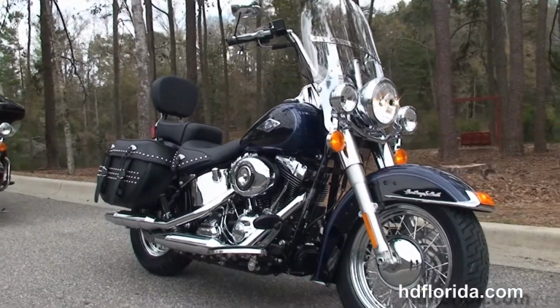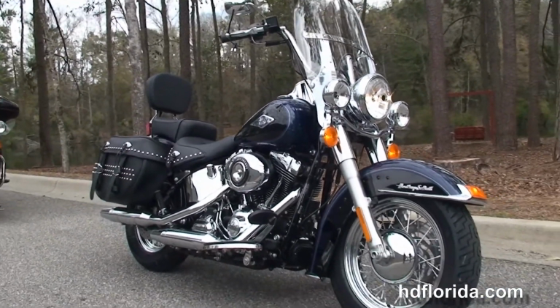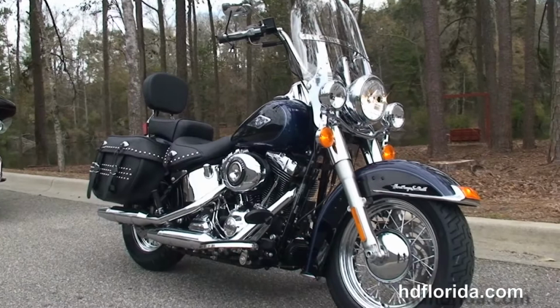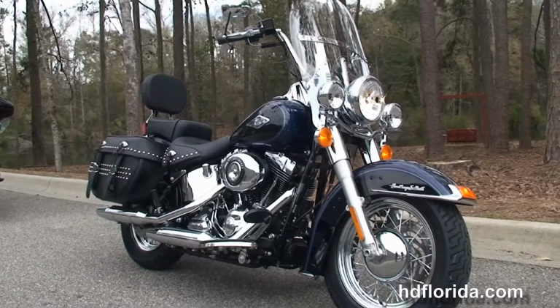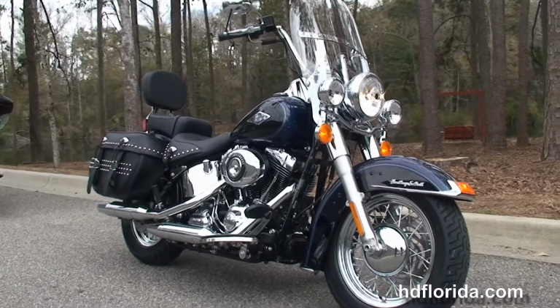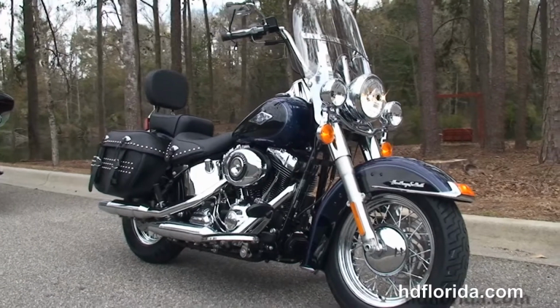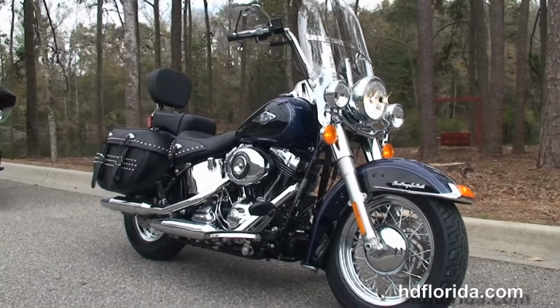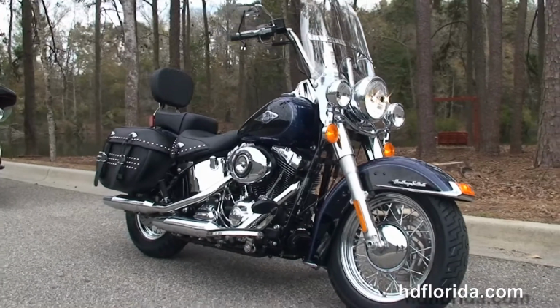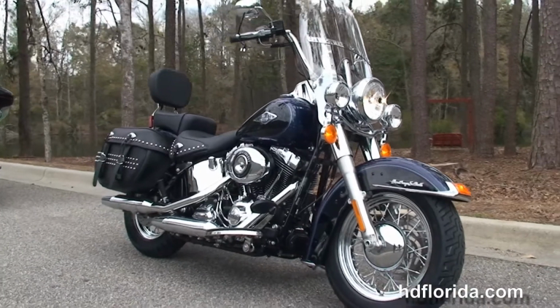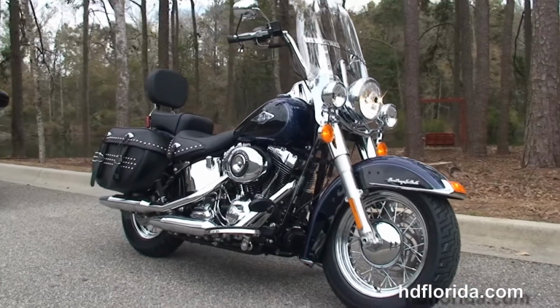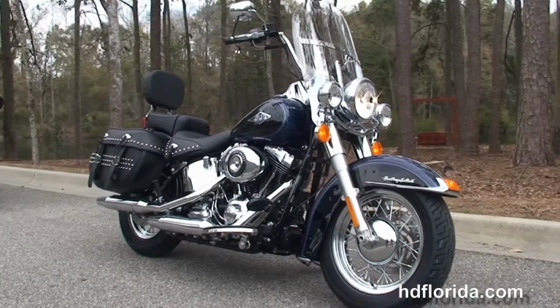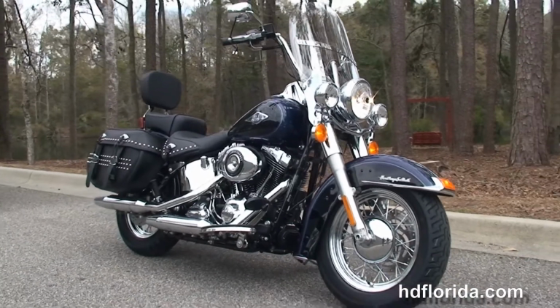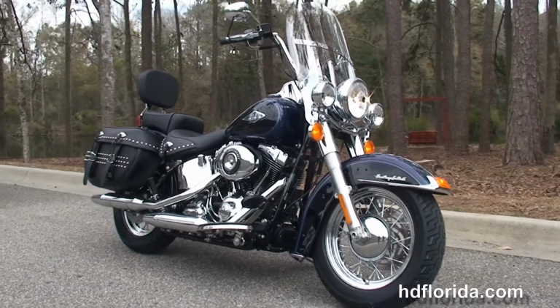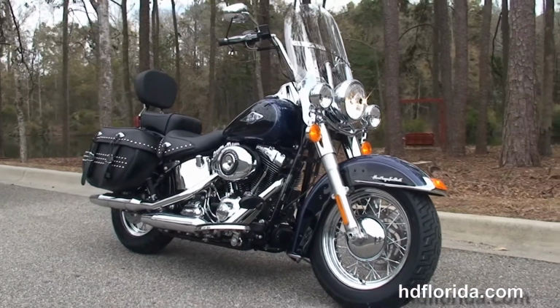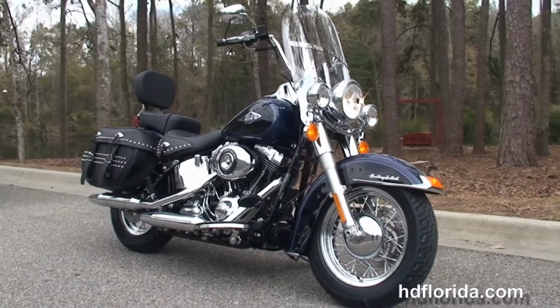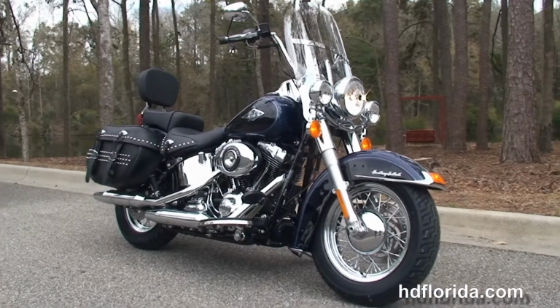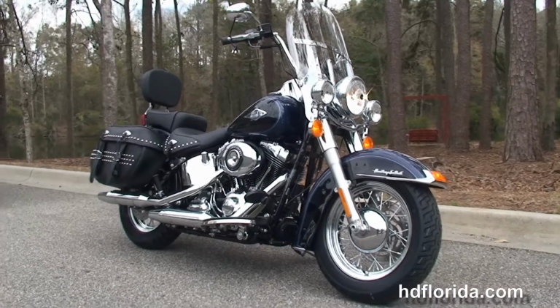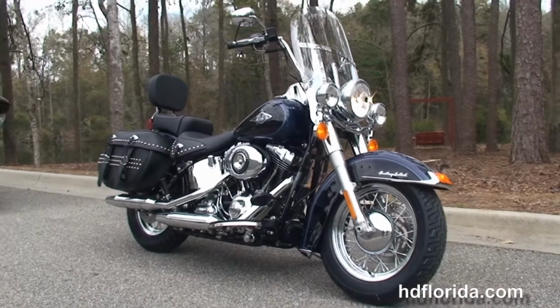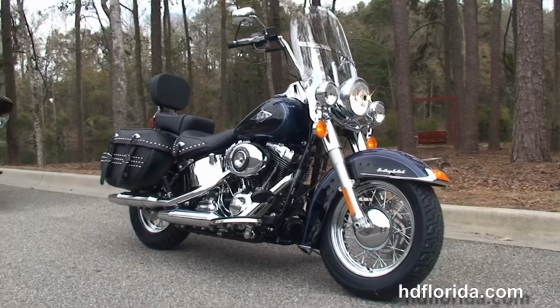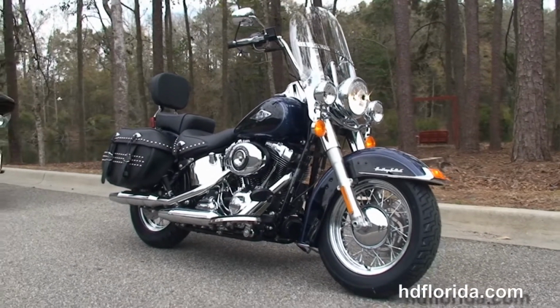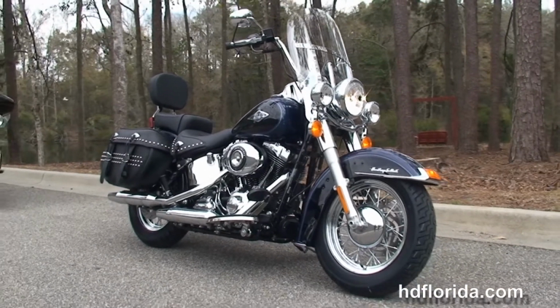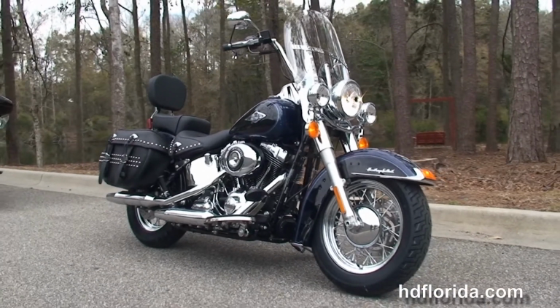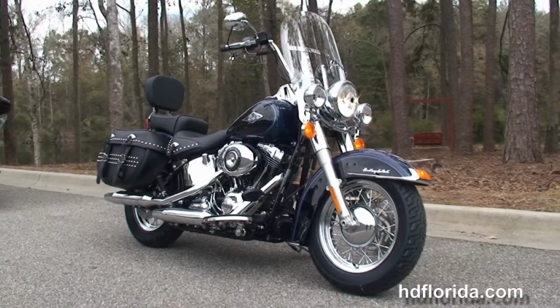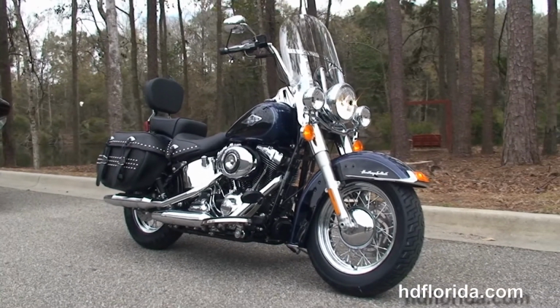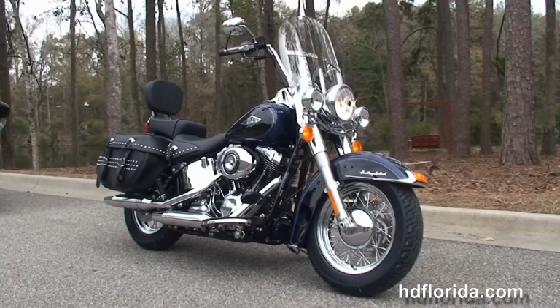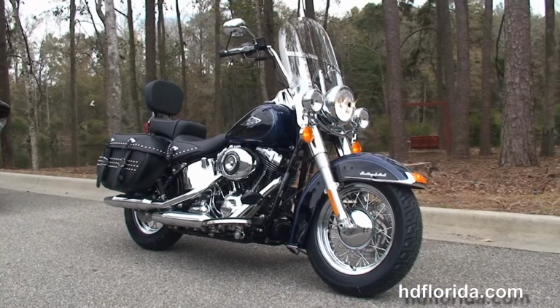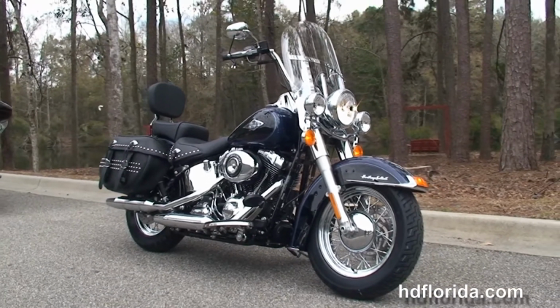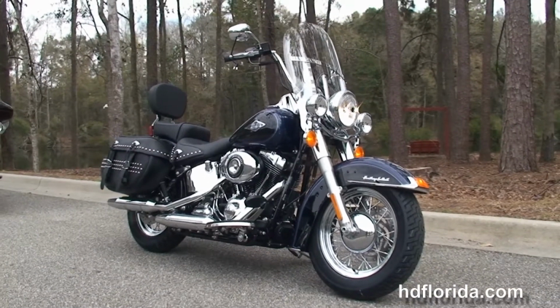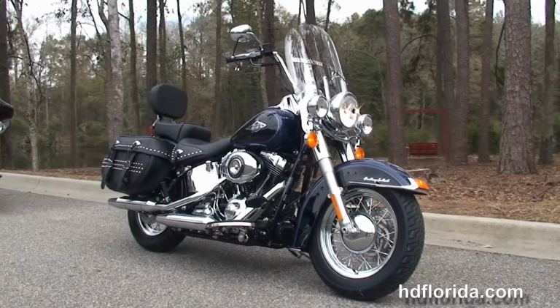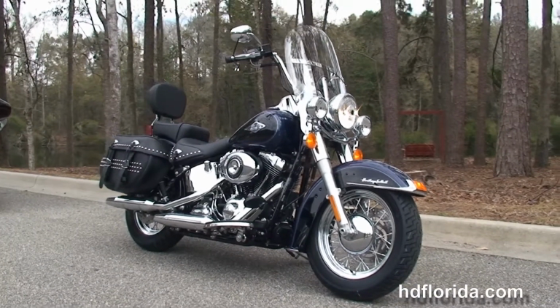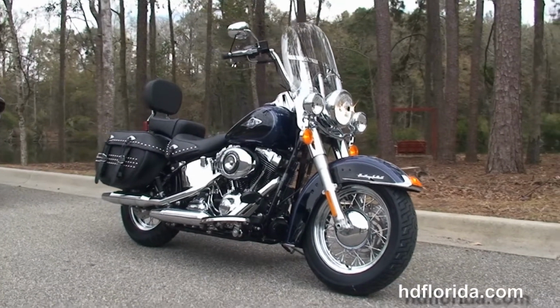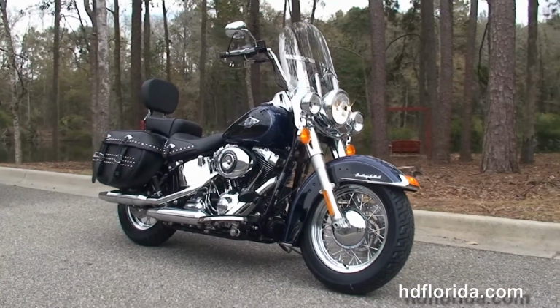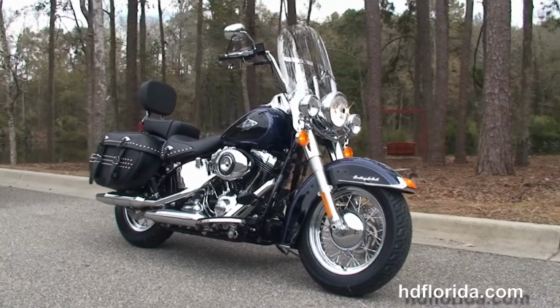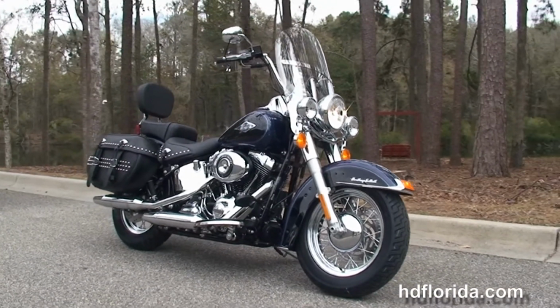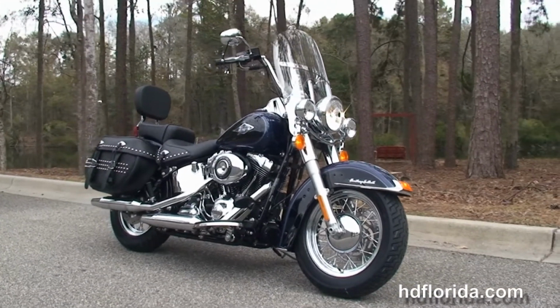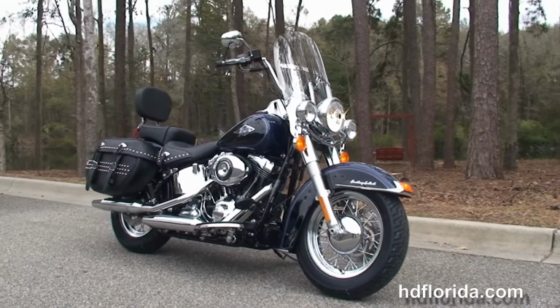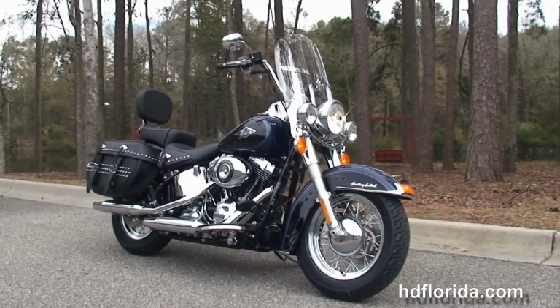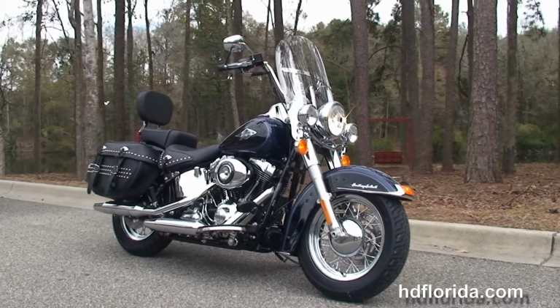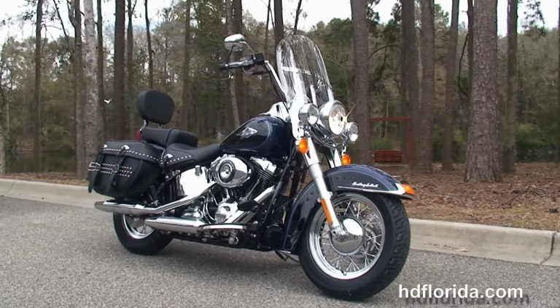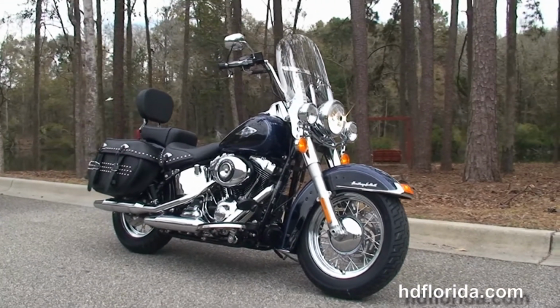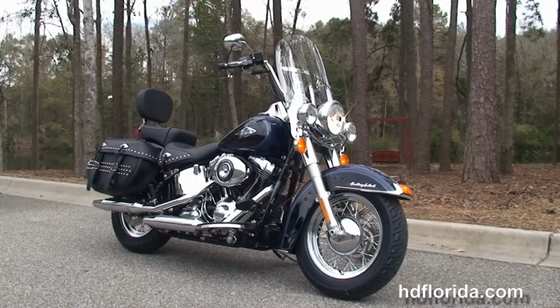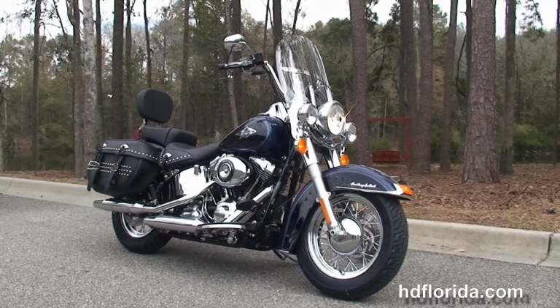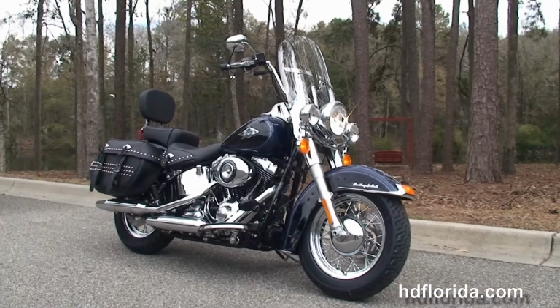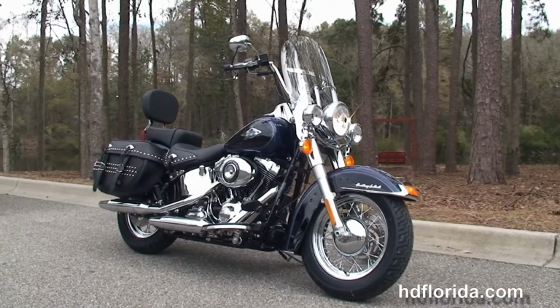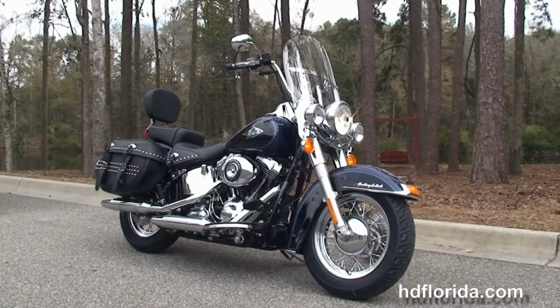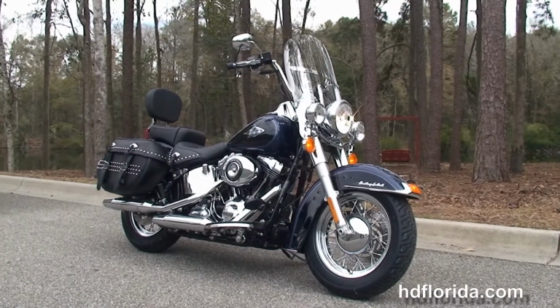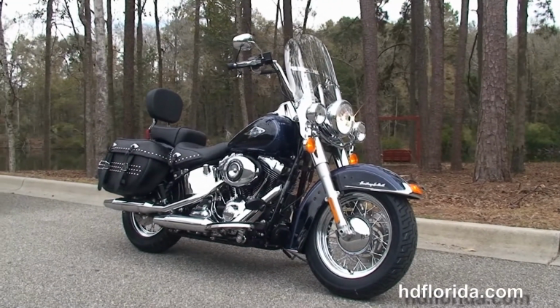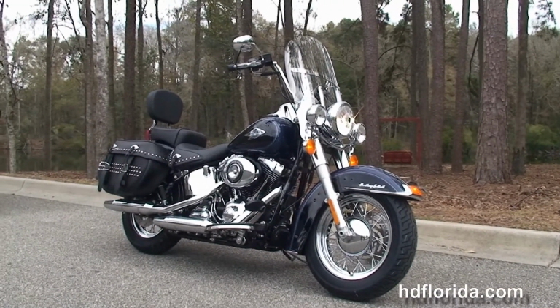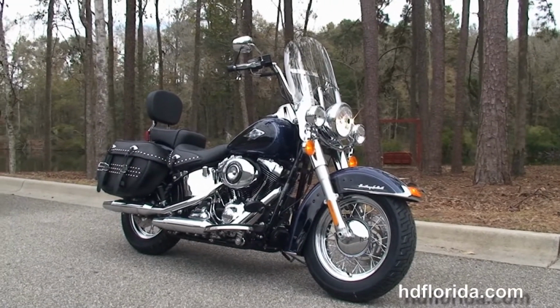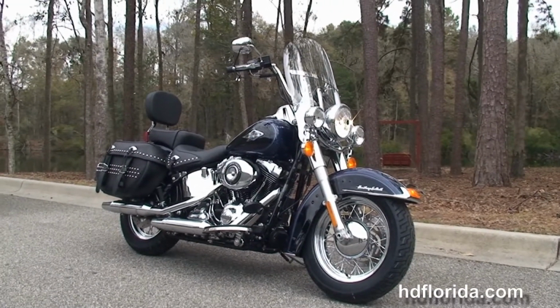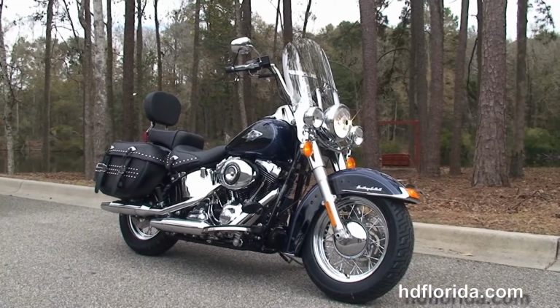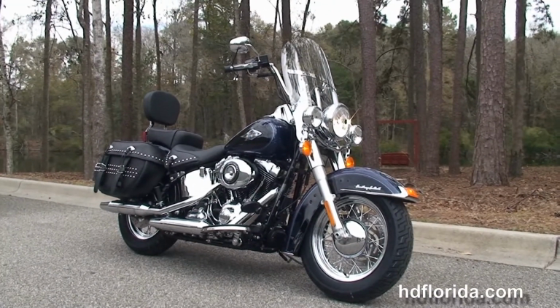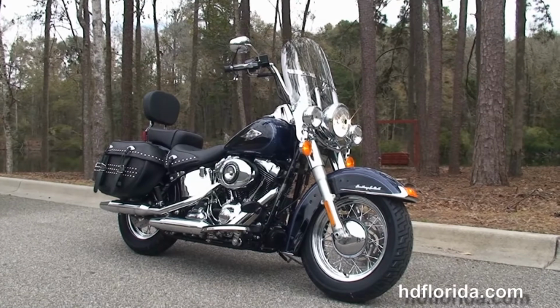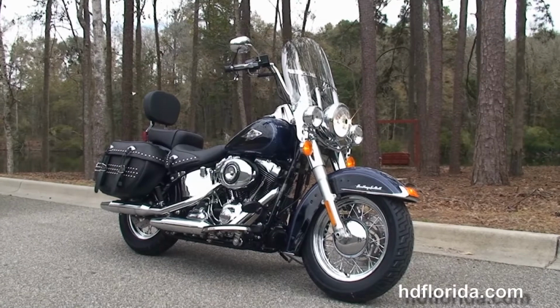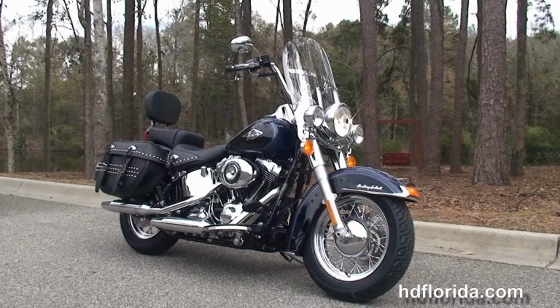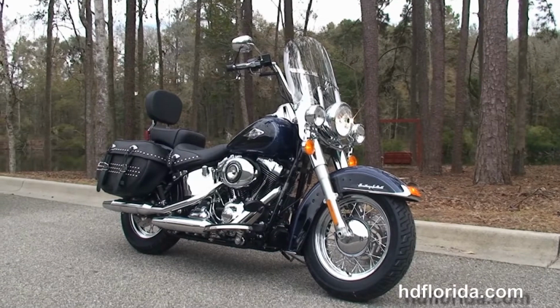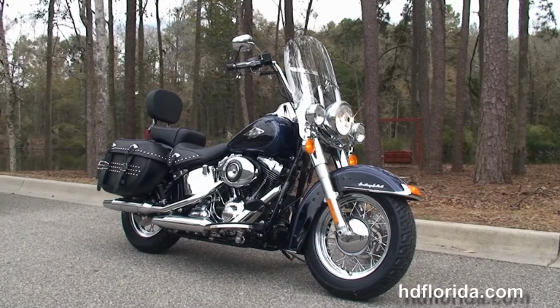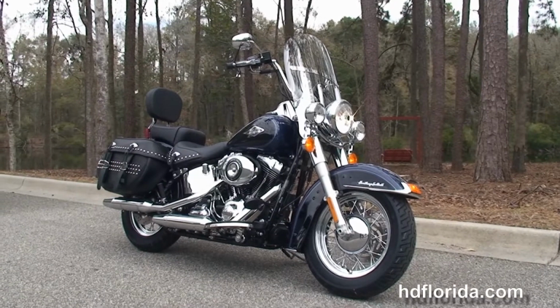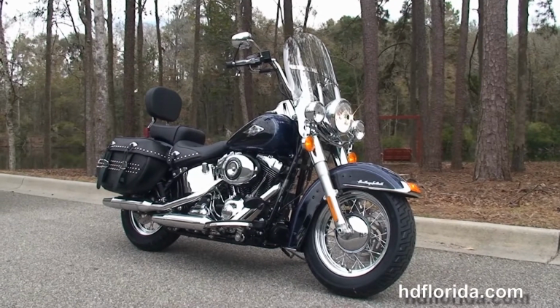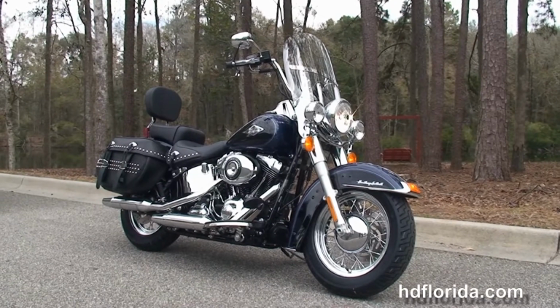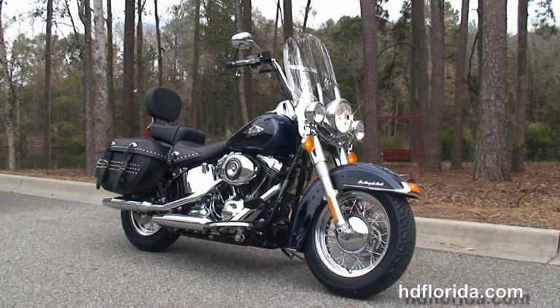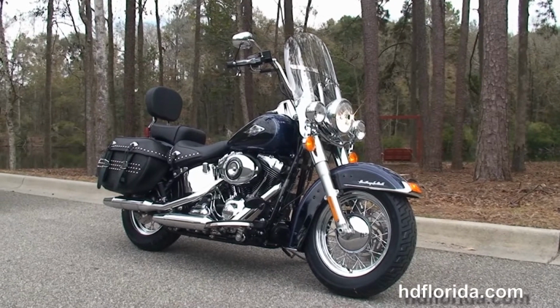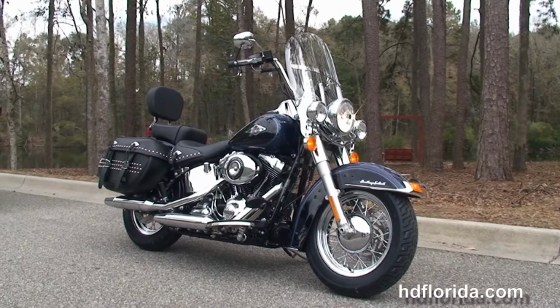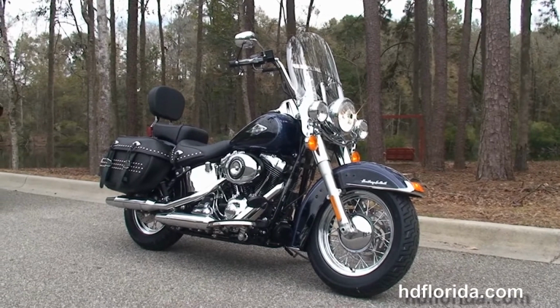Great looking bike, in stock, ready for immediate delivery. Here at the world famous Tallahassee Harley-Davidson, all our bikes are fully serviced and safety inspected.